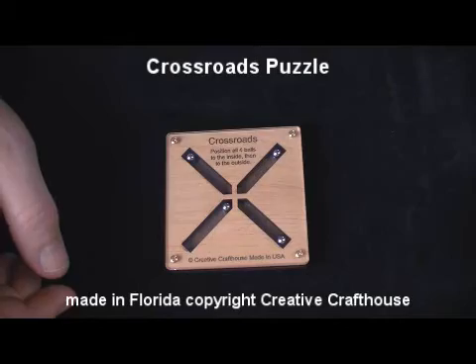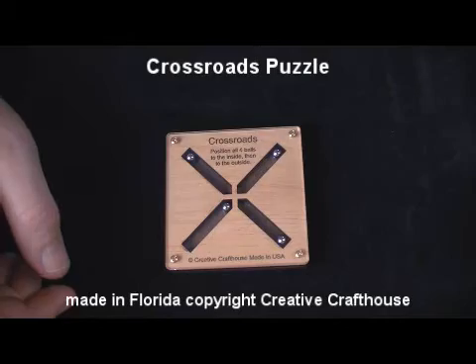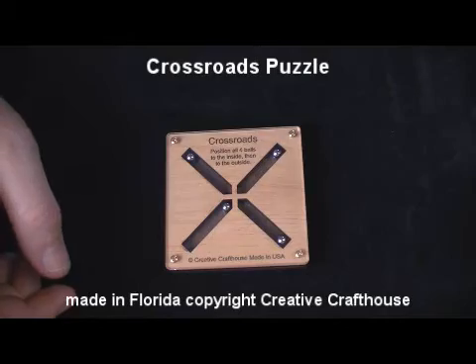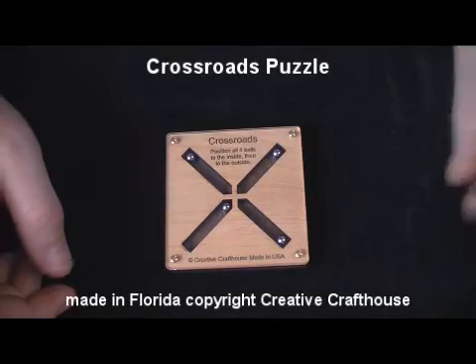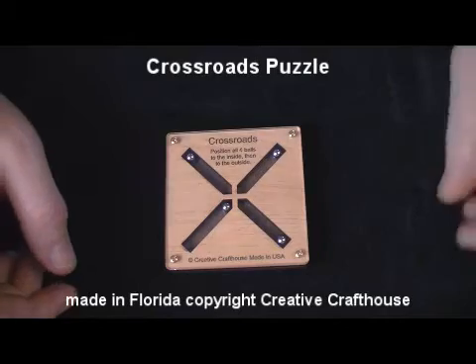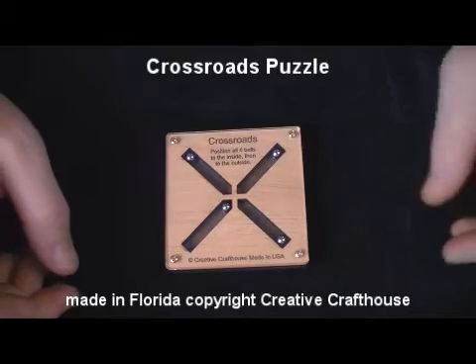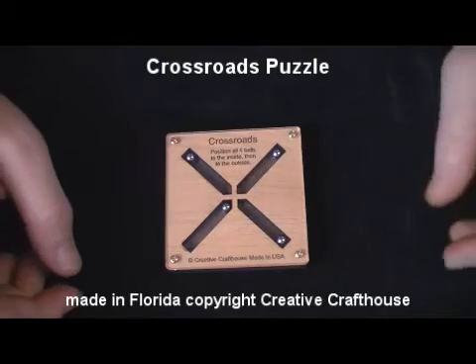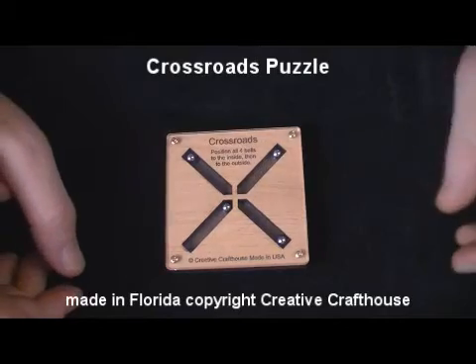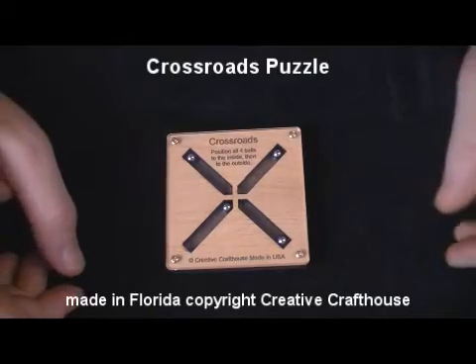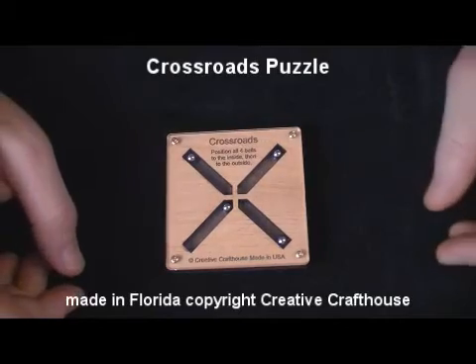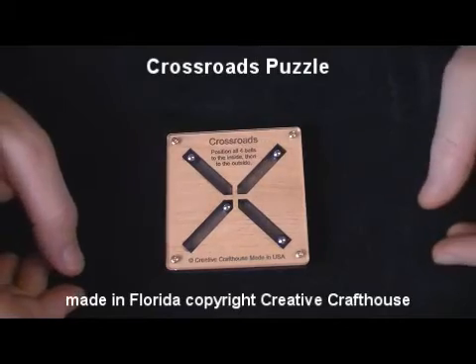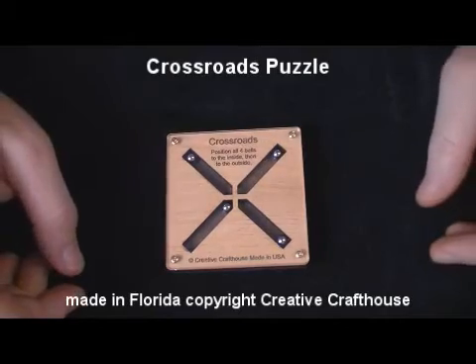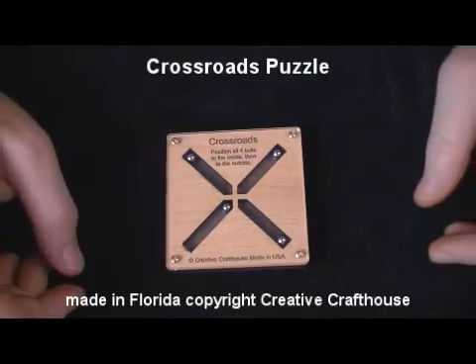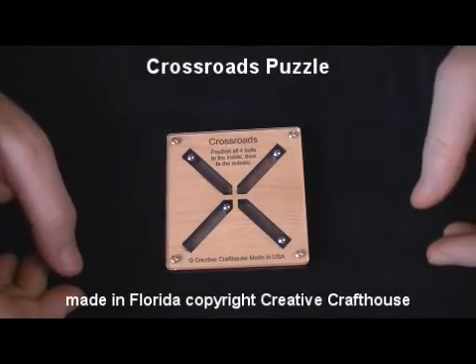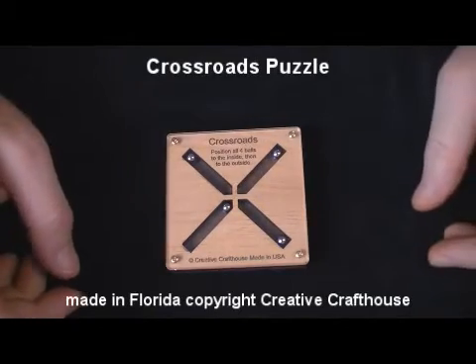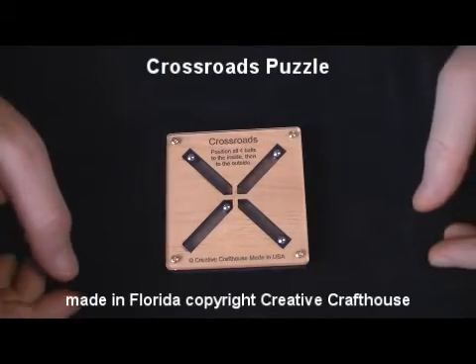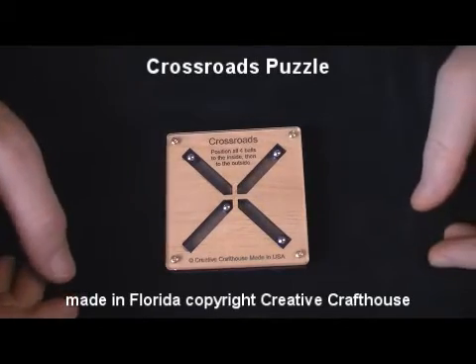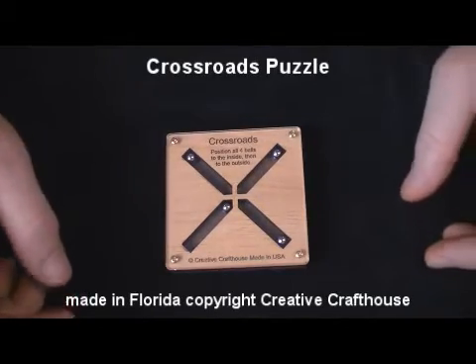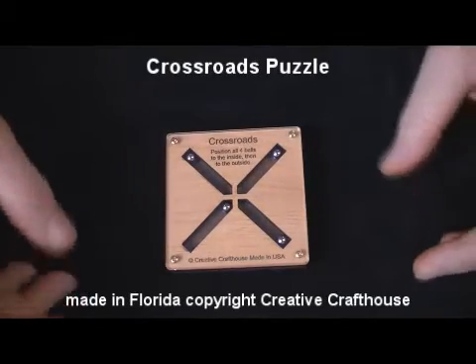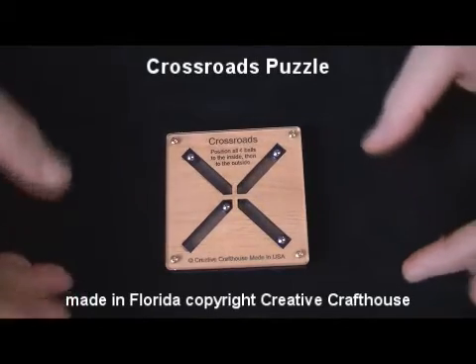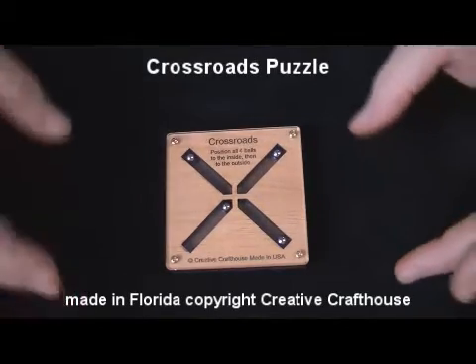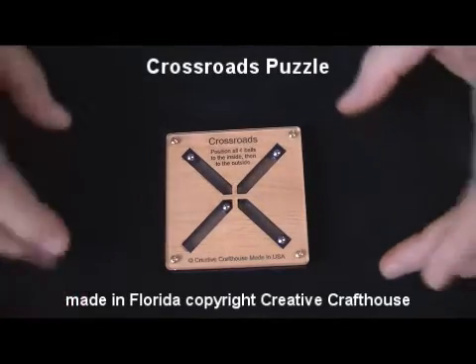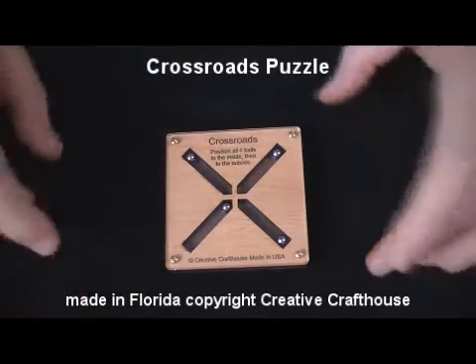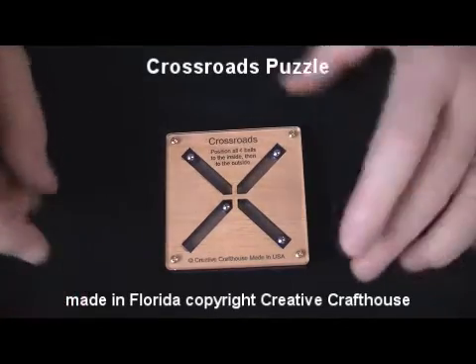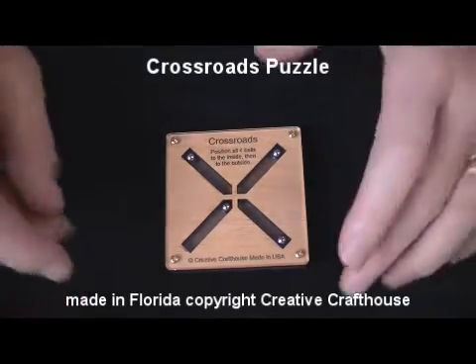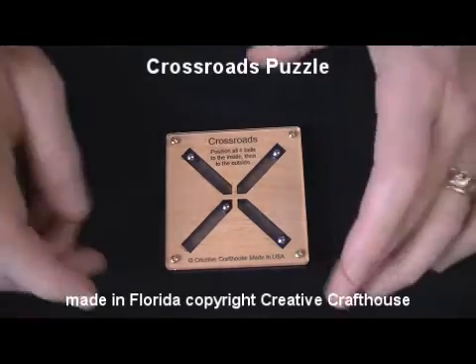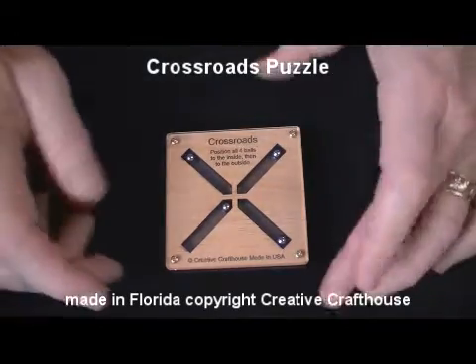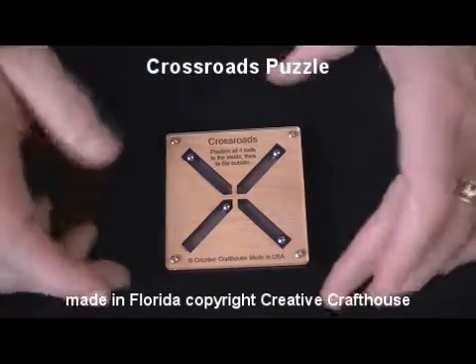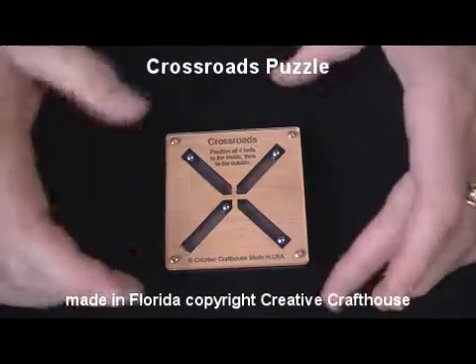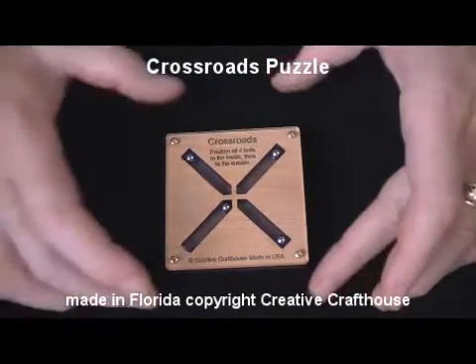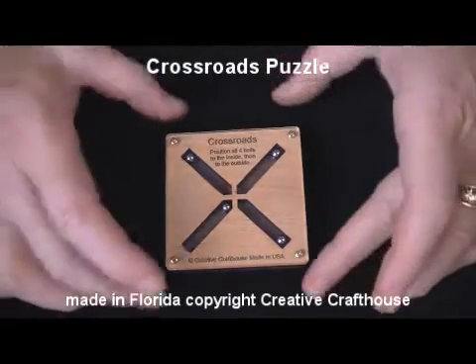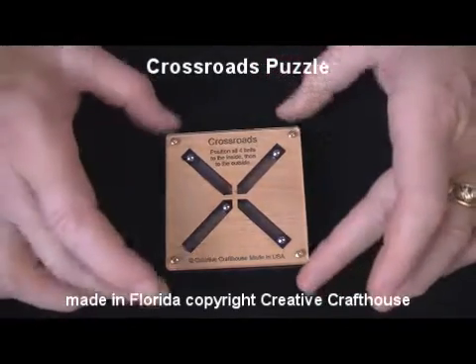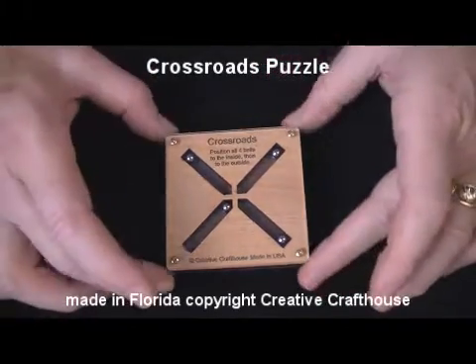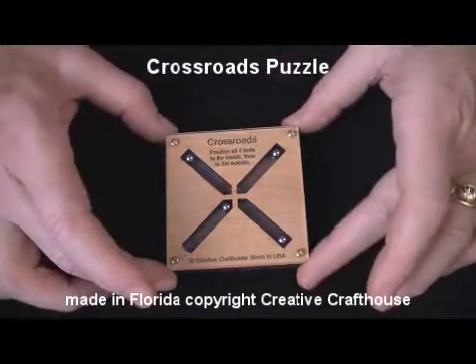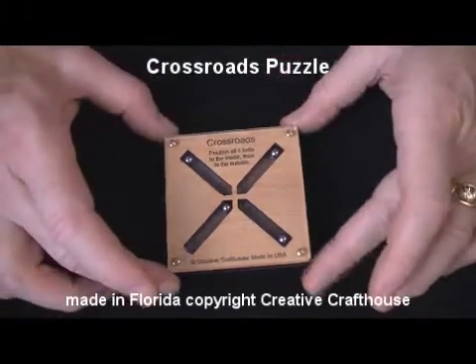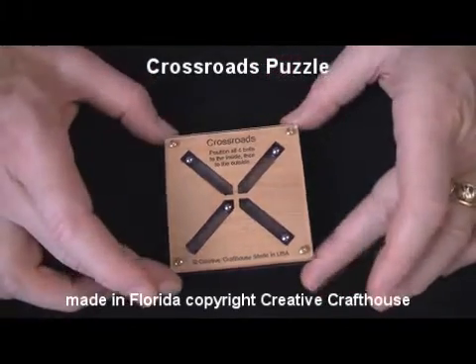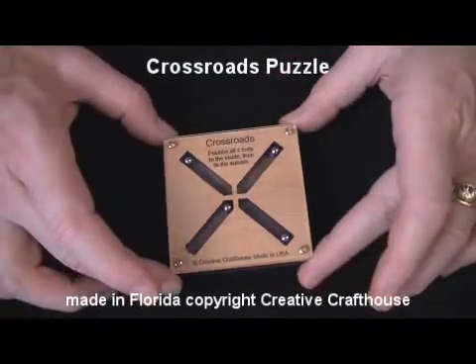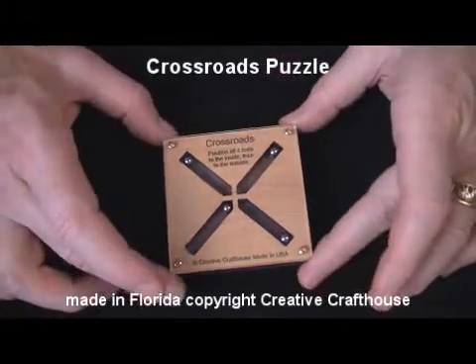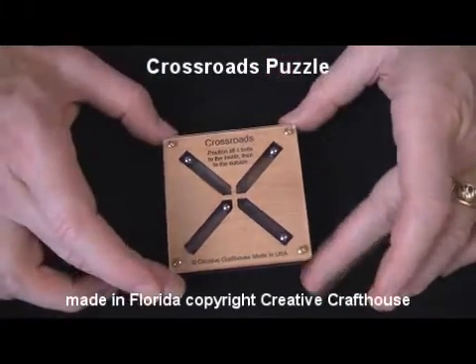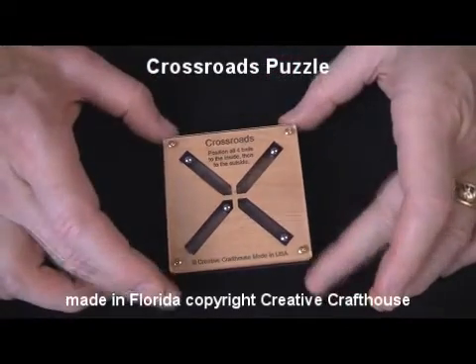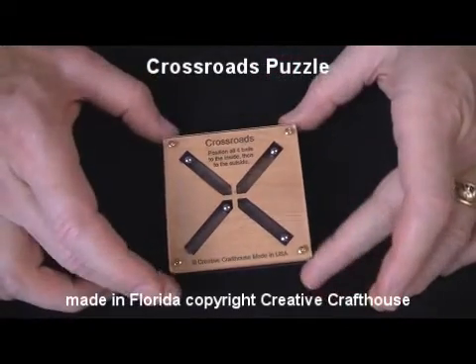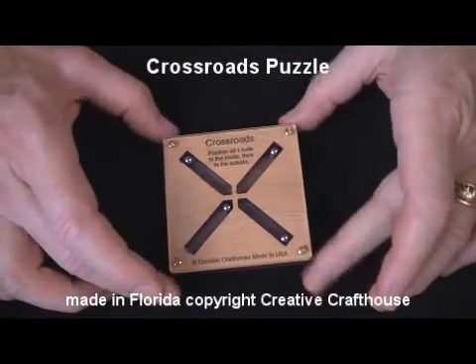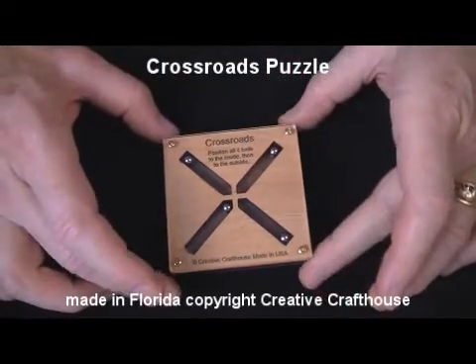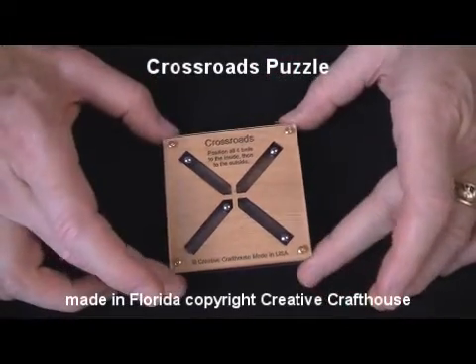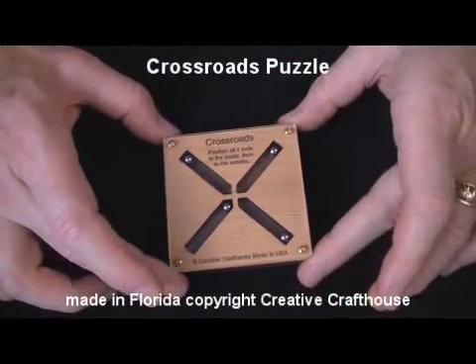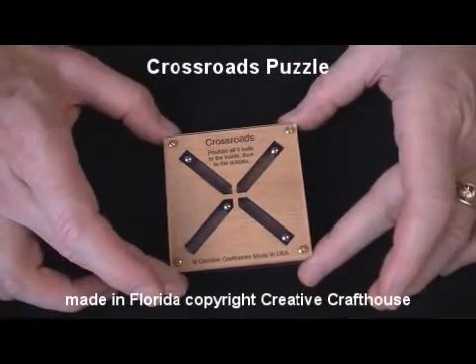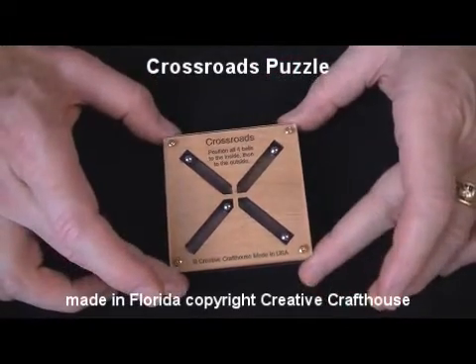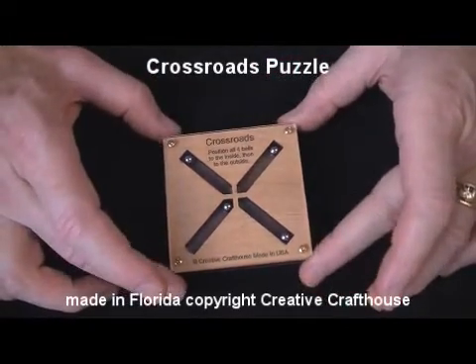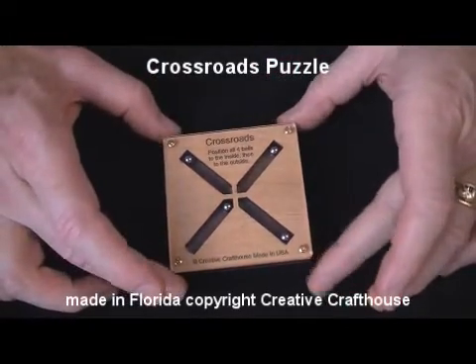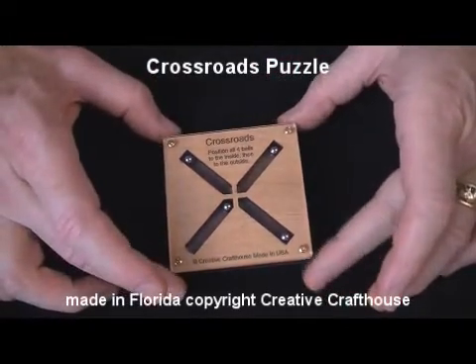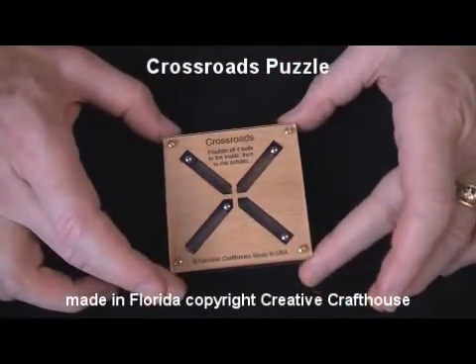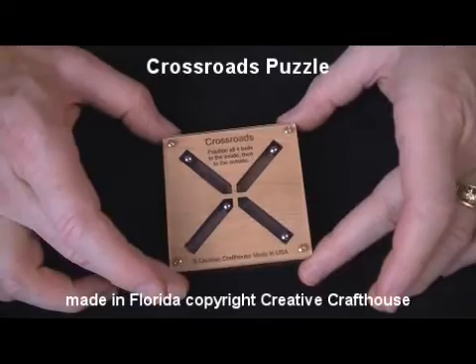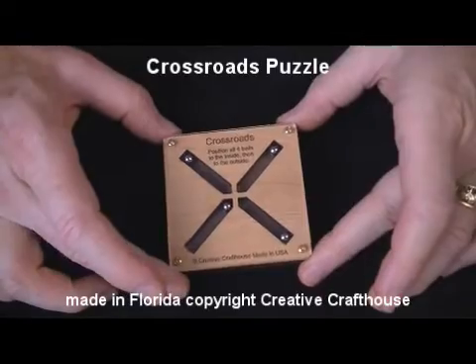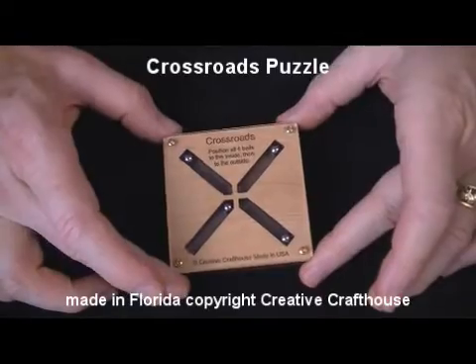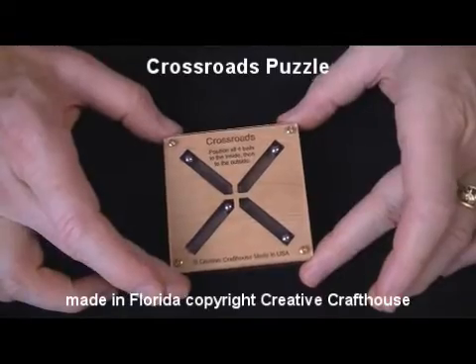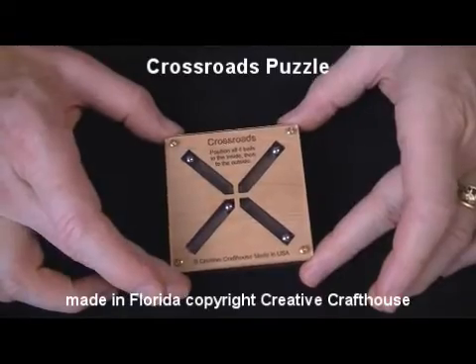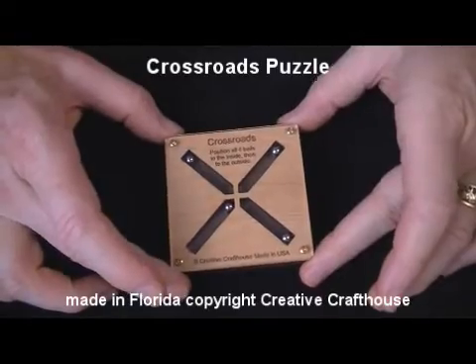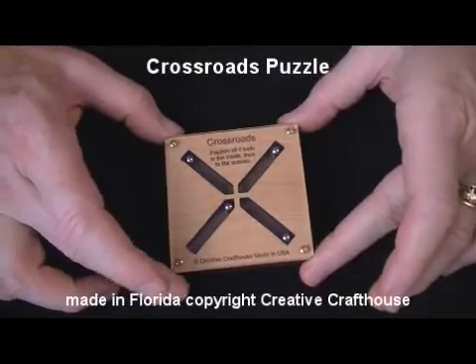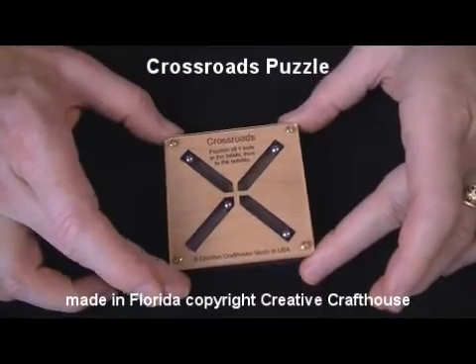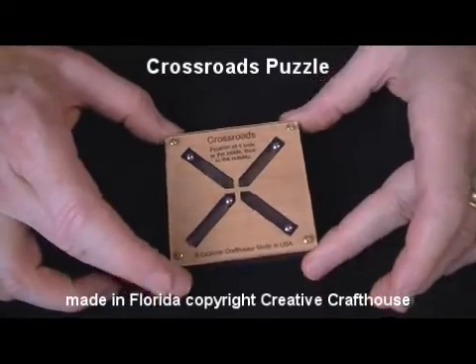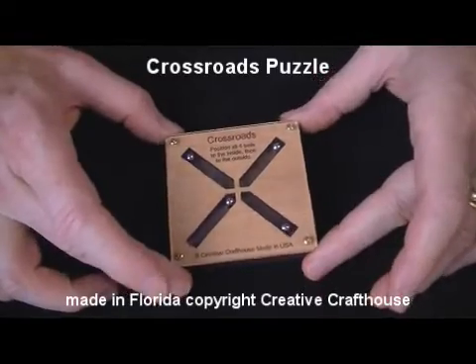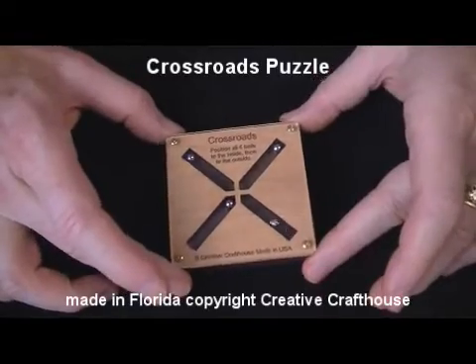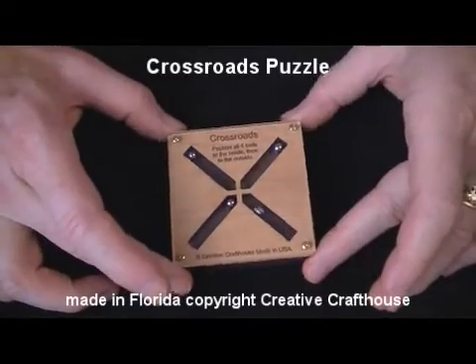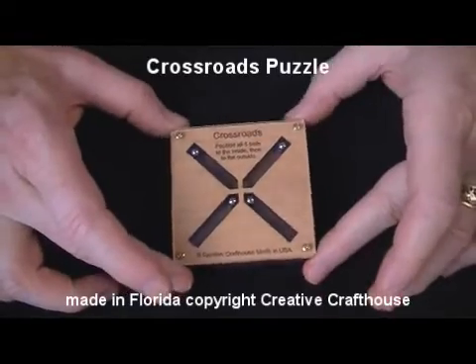Hi folks, Dave at Creative Craft House, here to show you this new little puzzle we've created in our Florida shop. Kind of fun, I think.